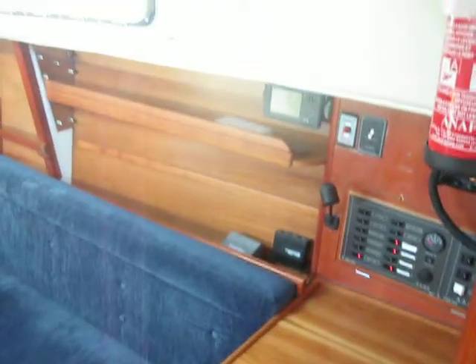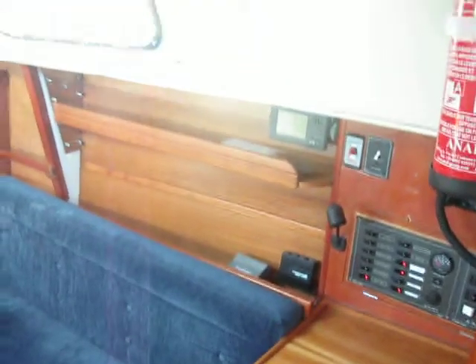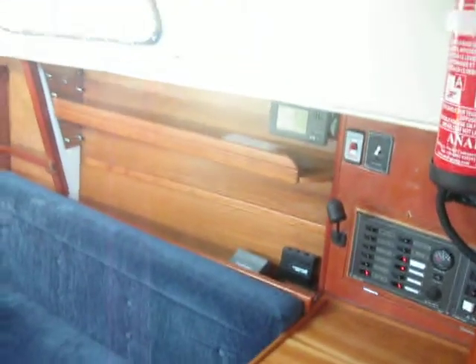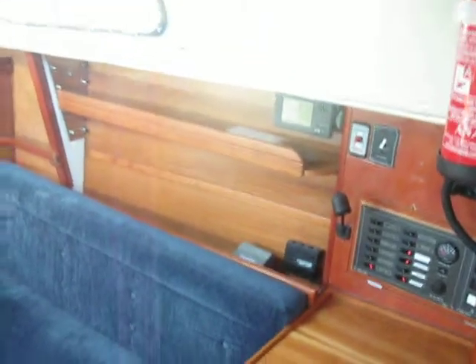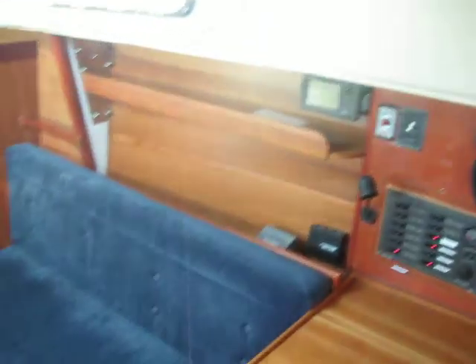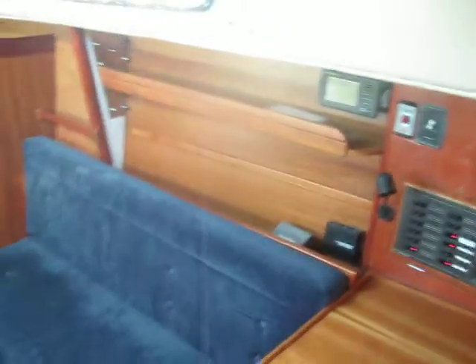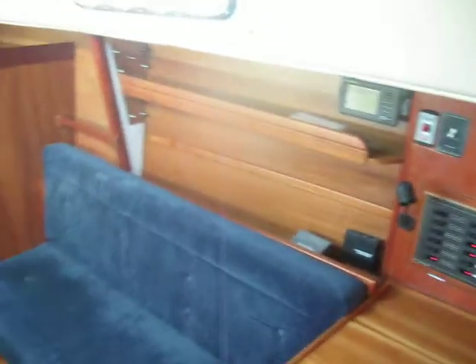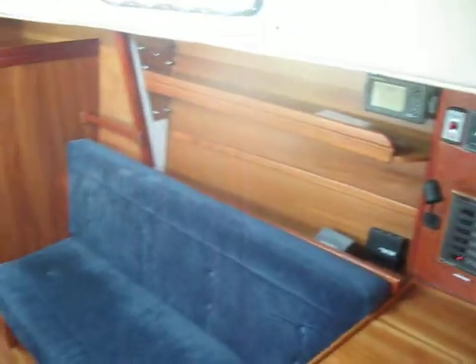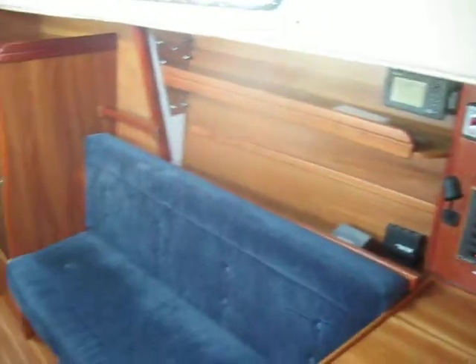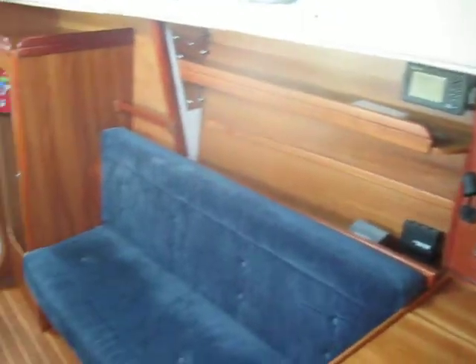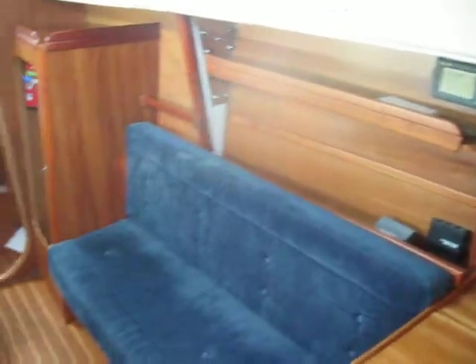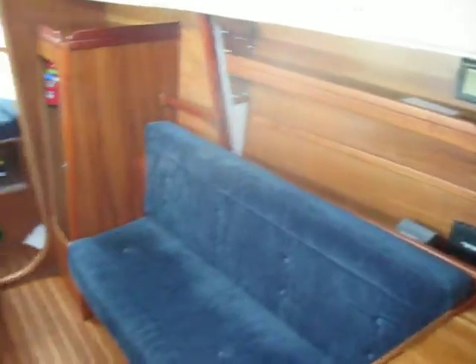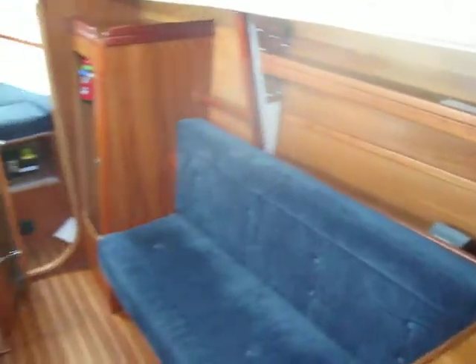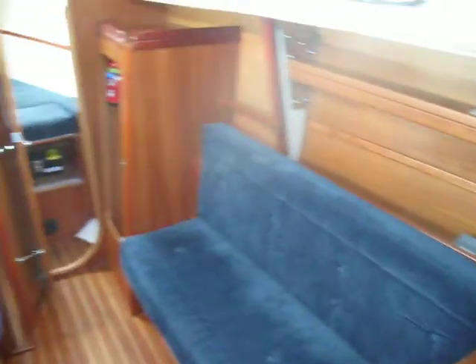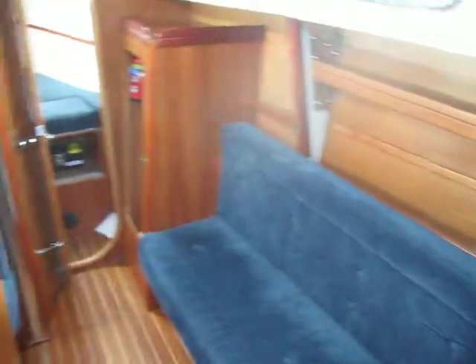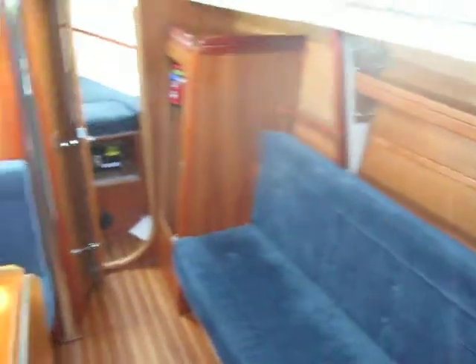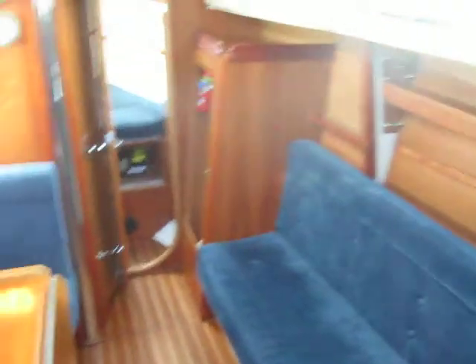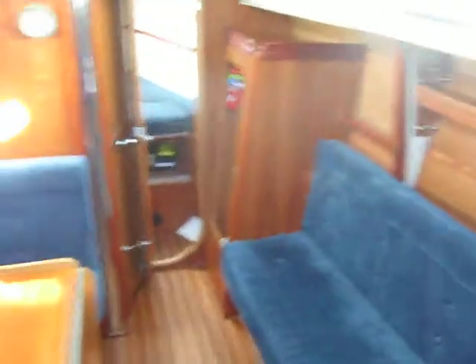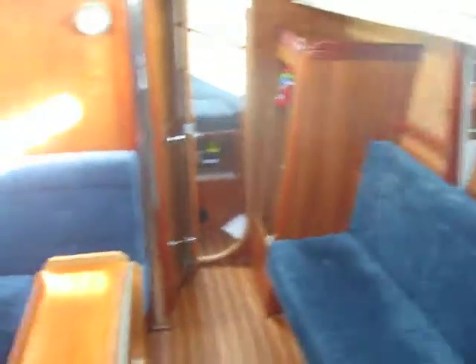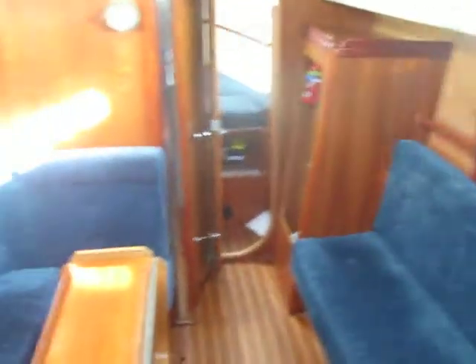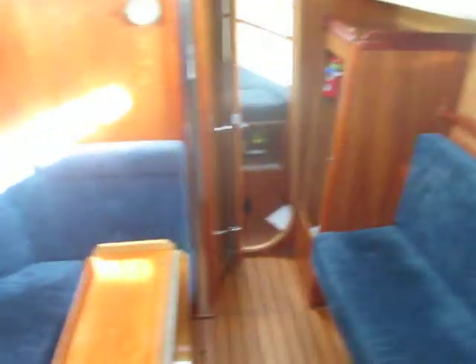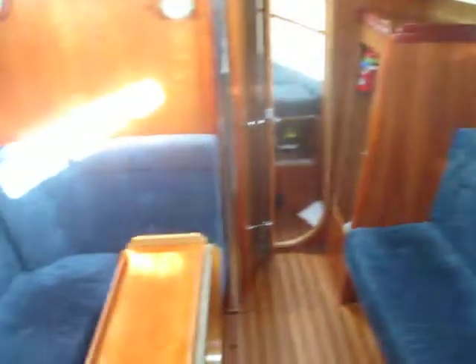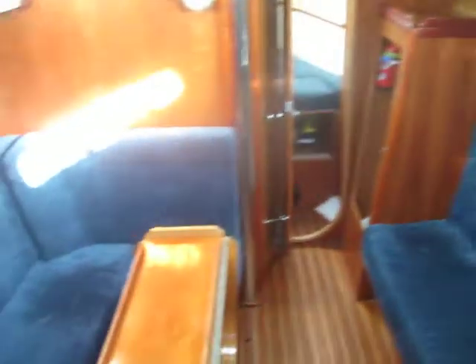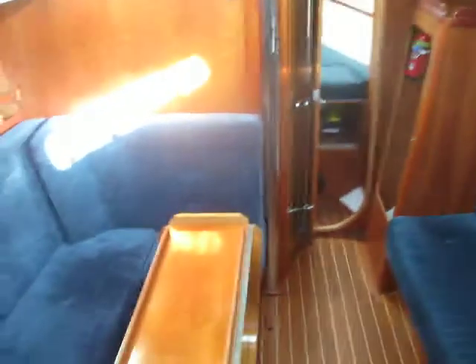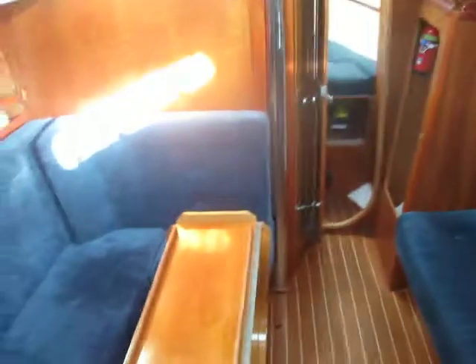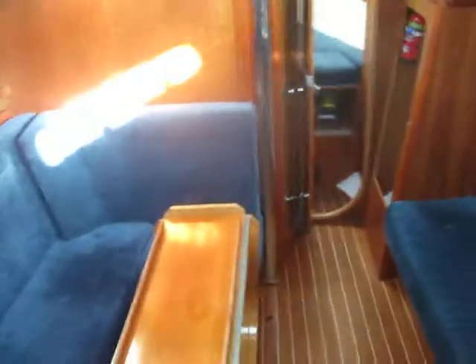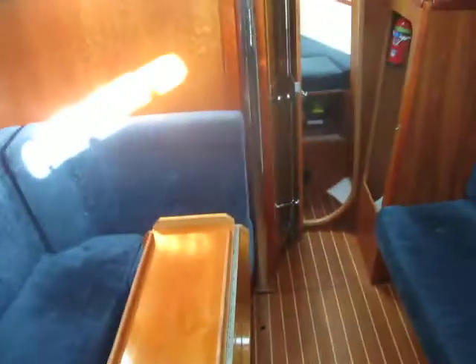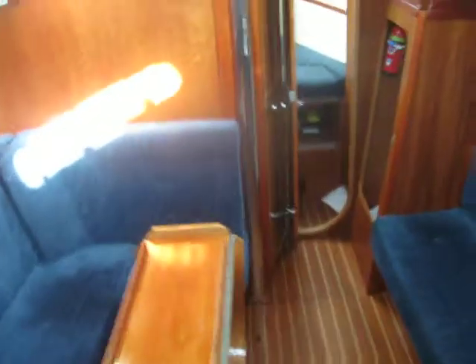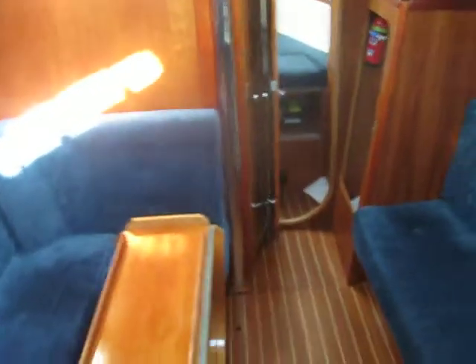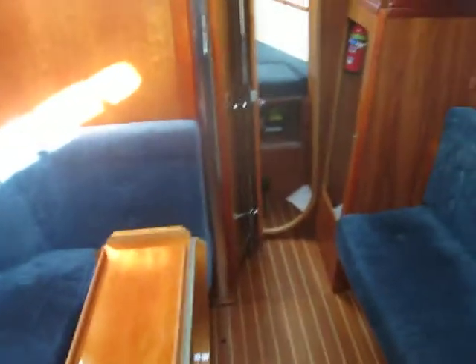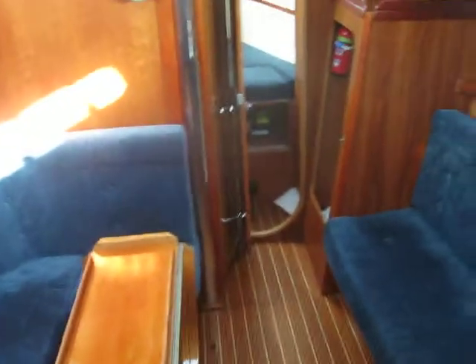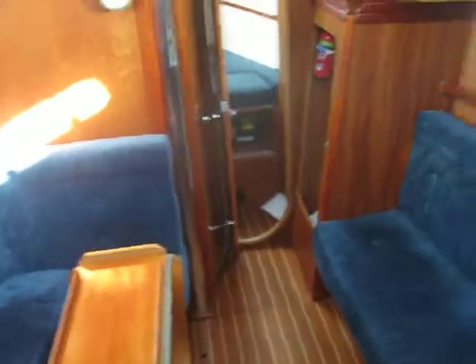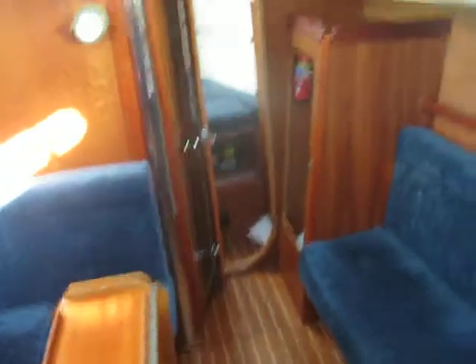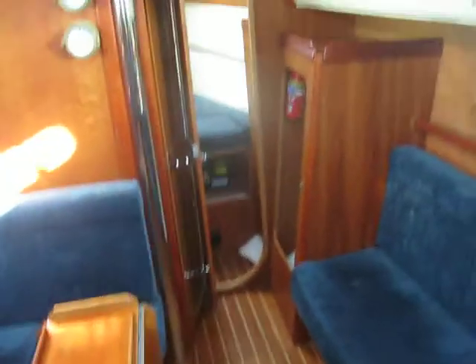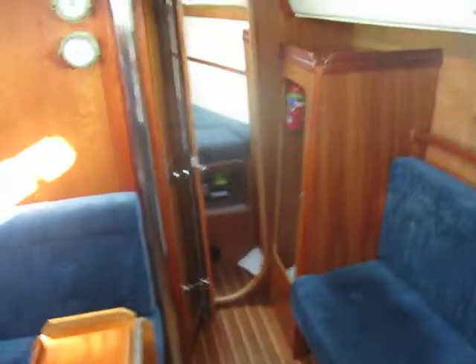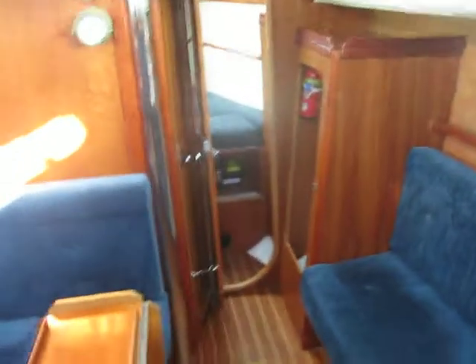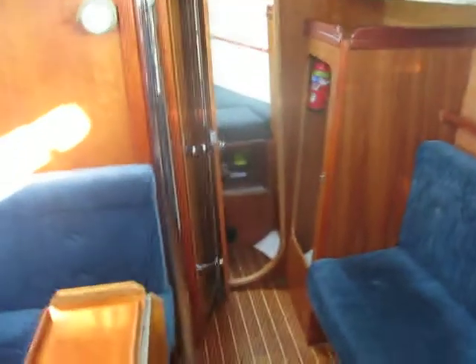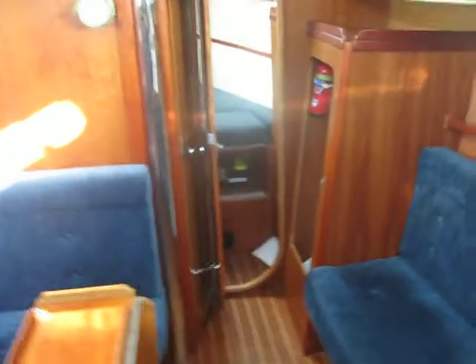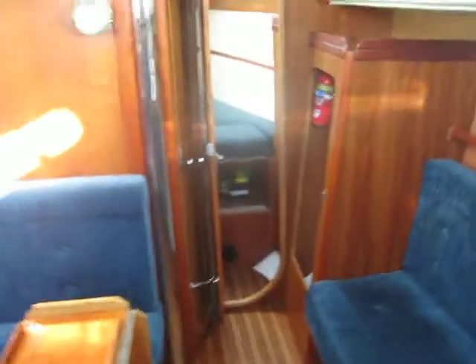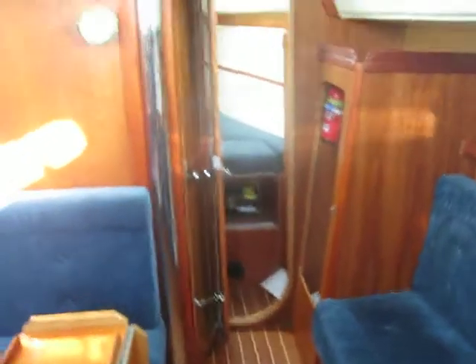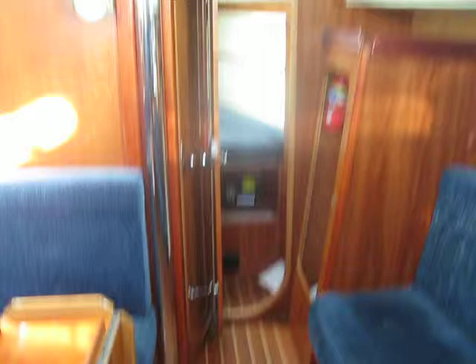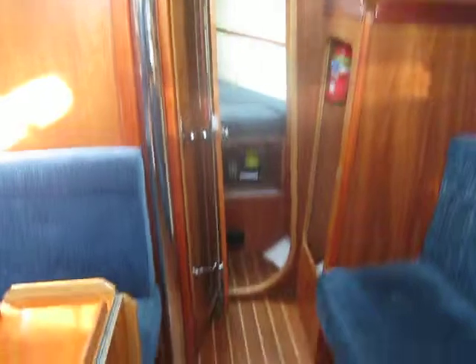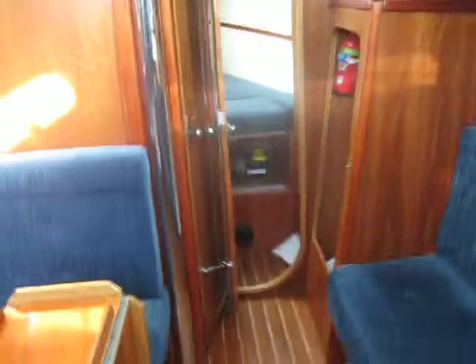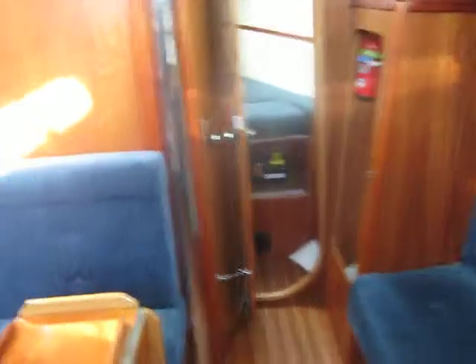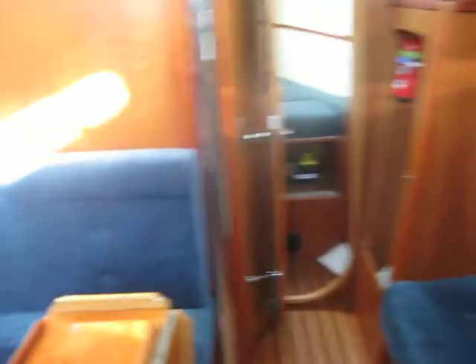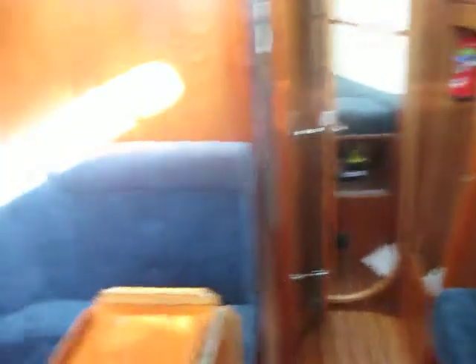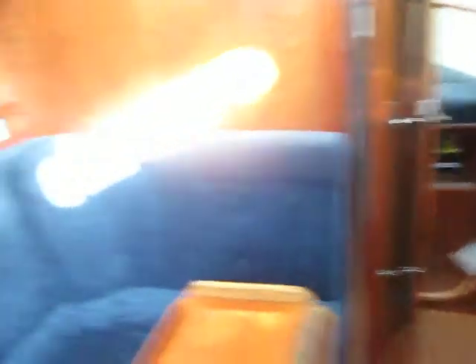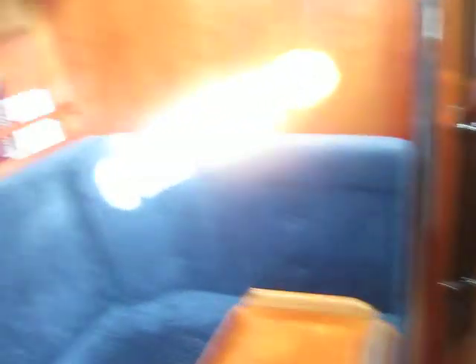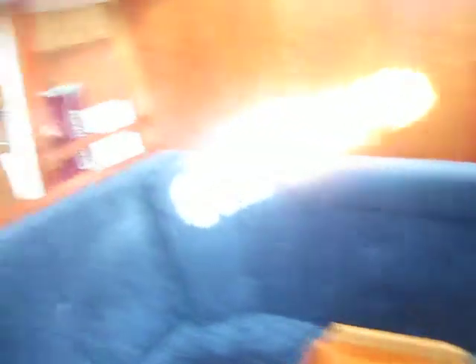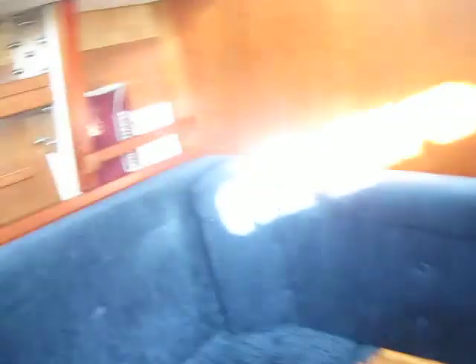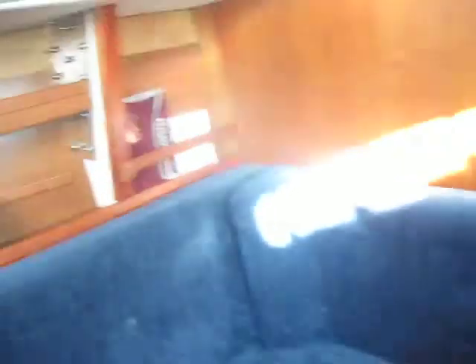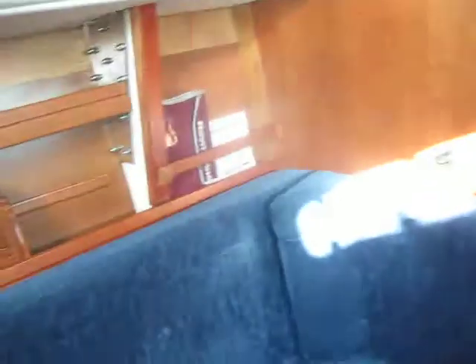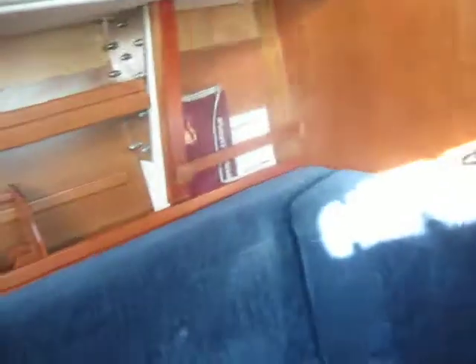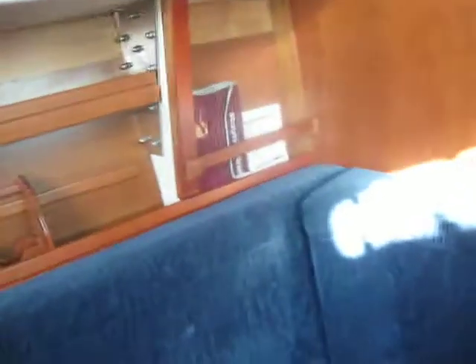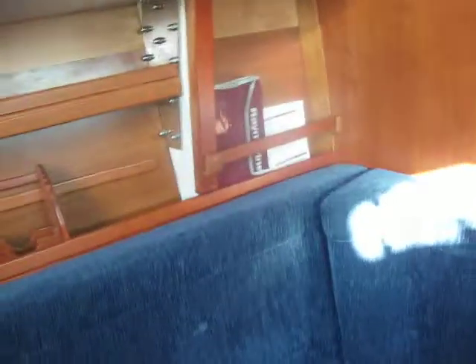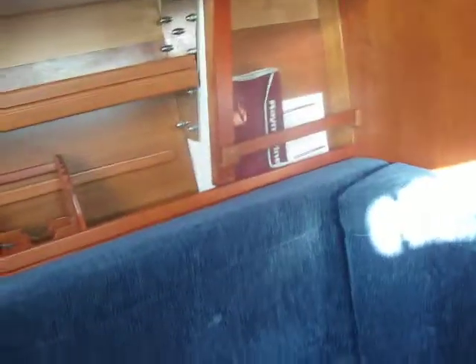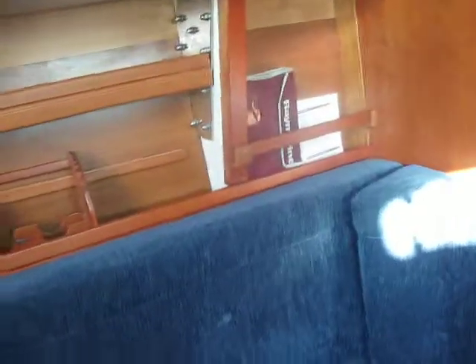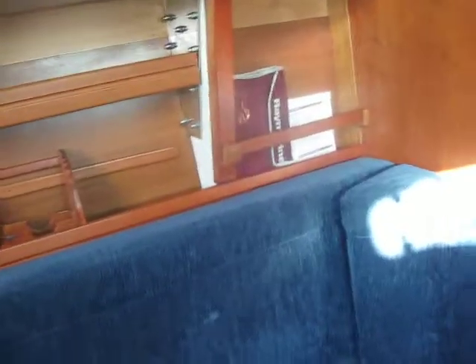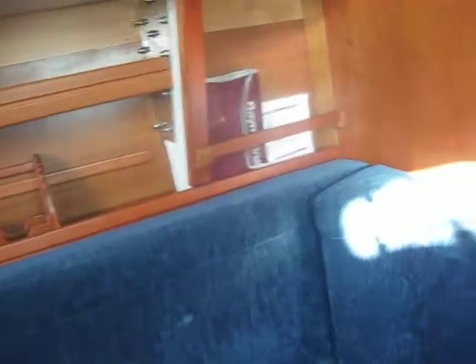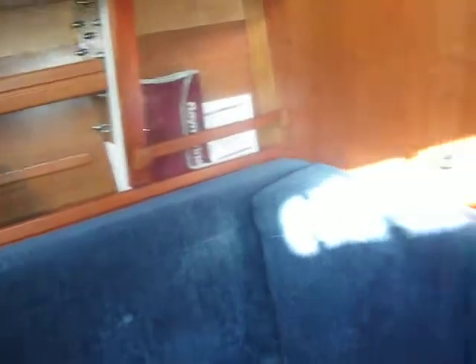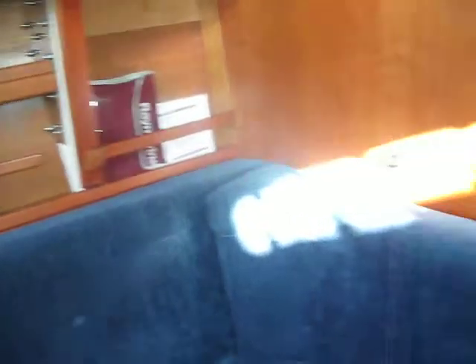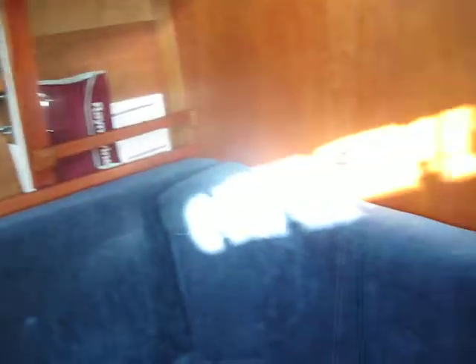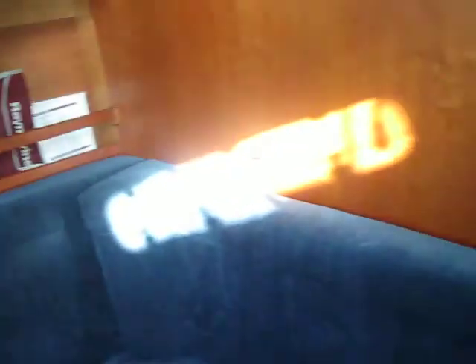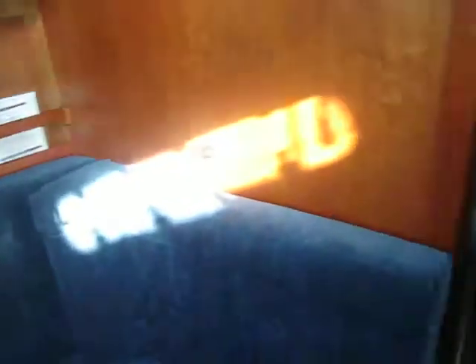Beautifully finished. Difficult on a sunny day because the glare doesn't help the video camera.